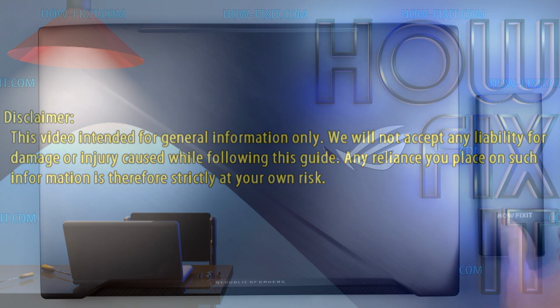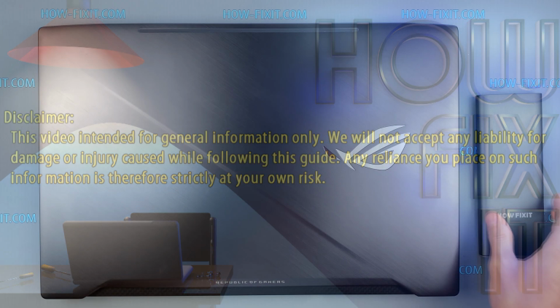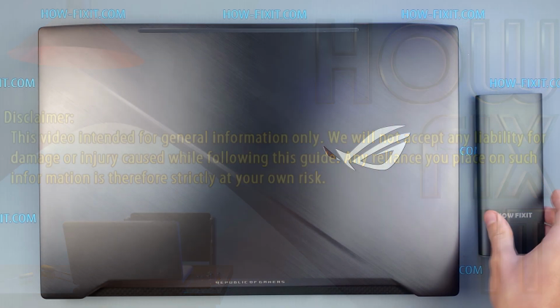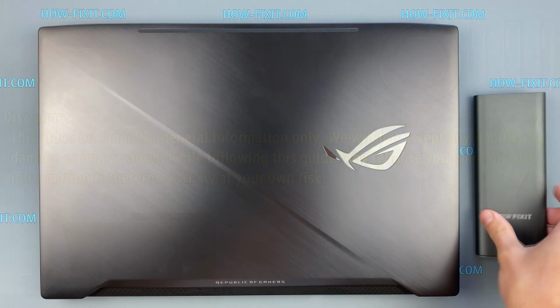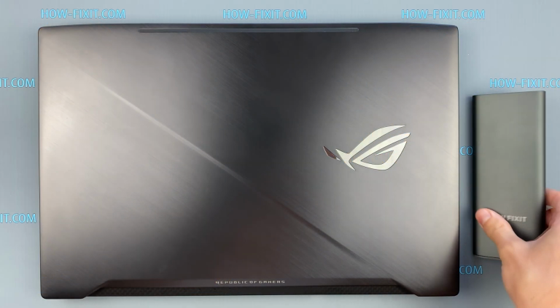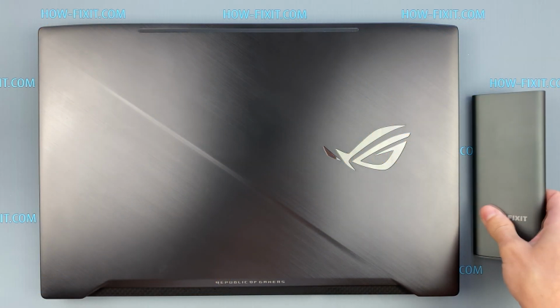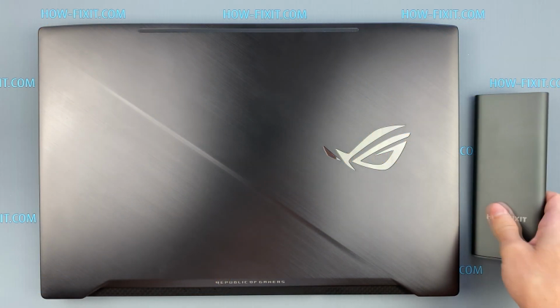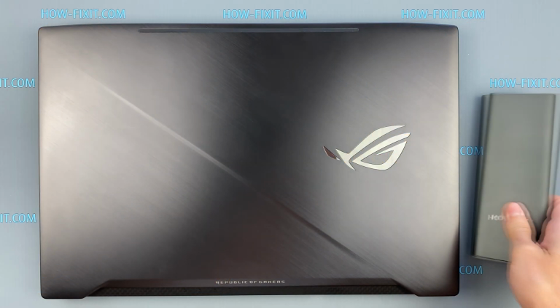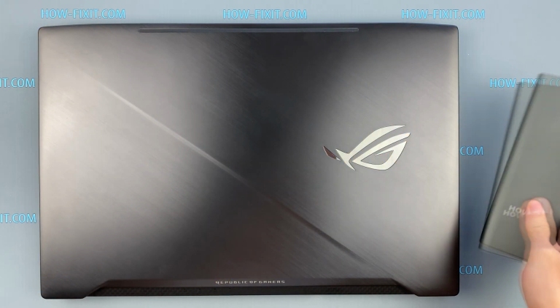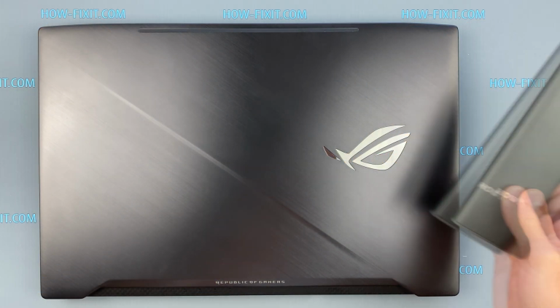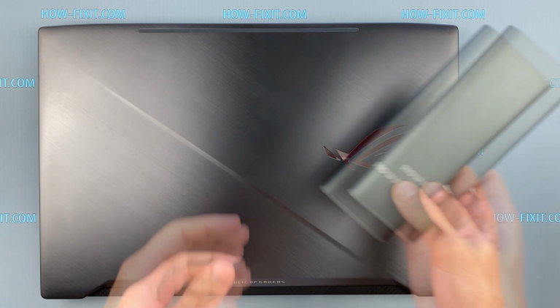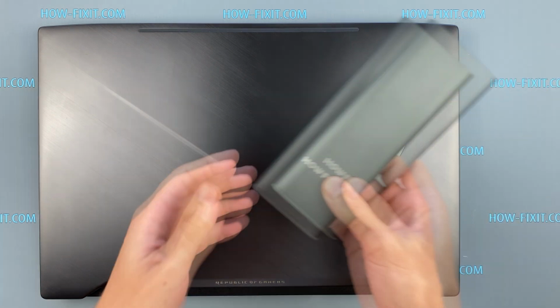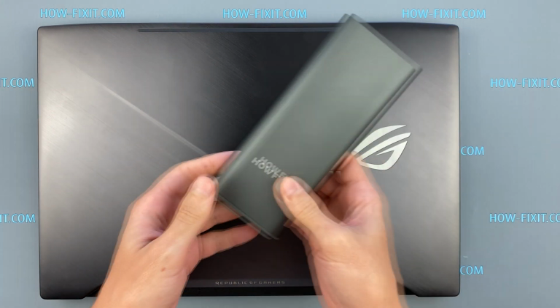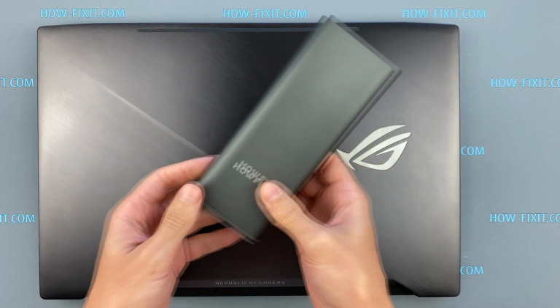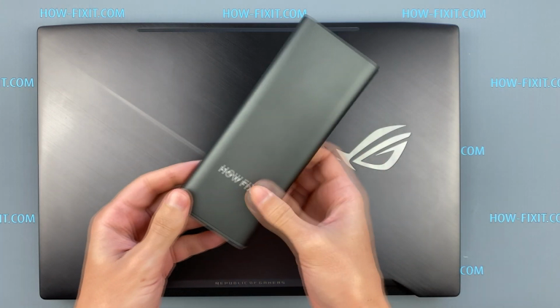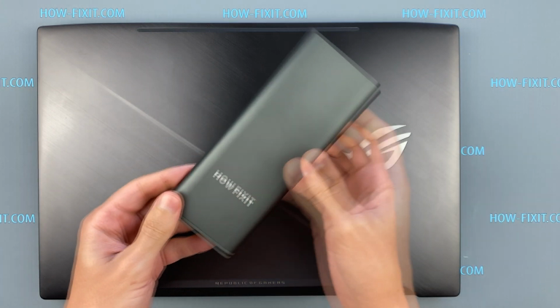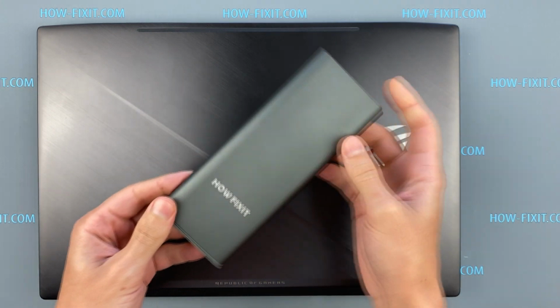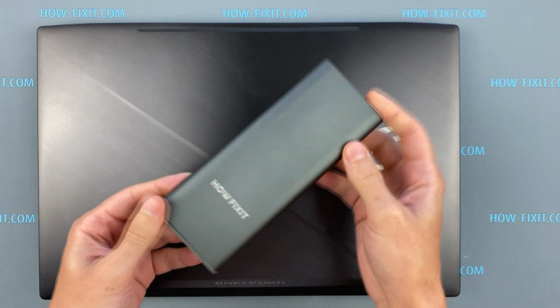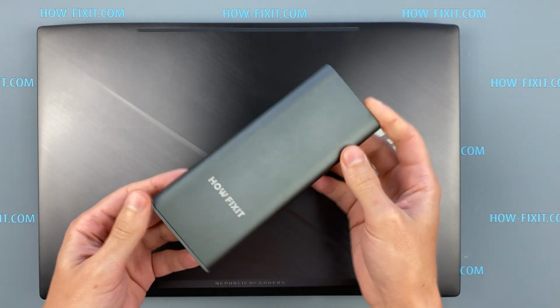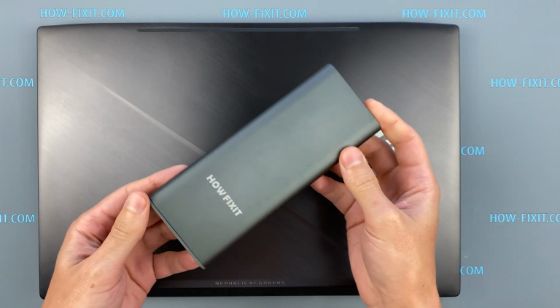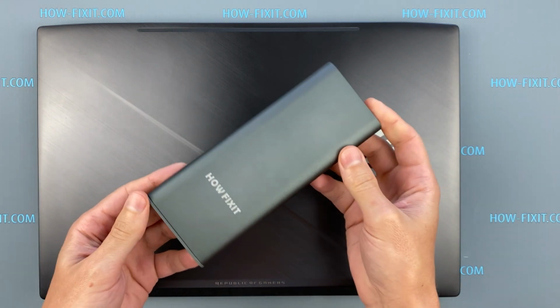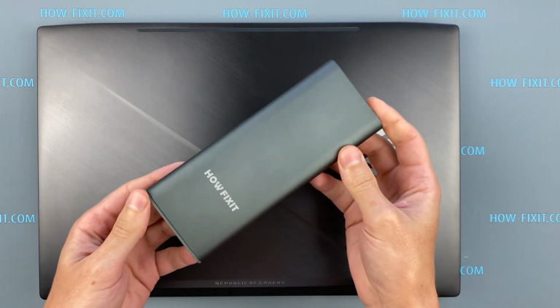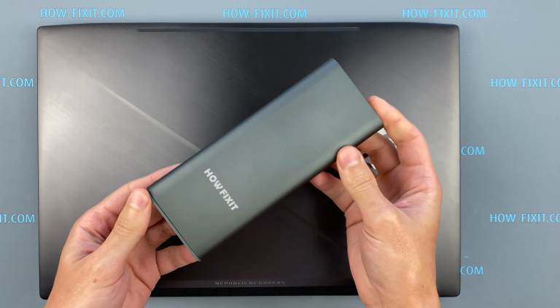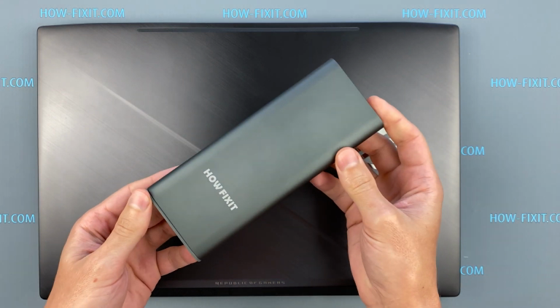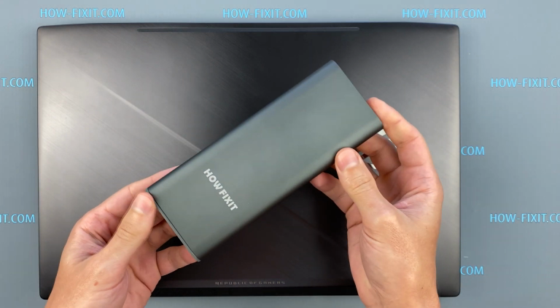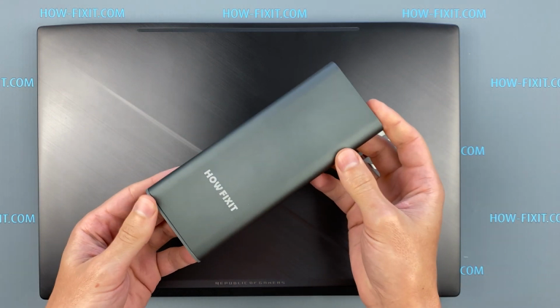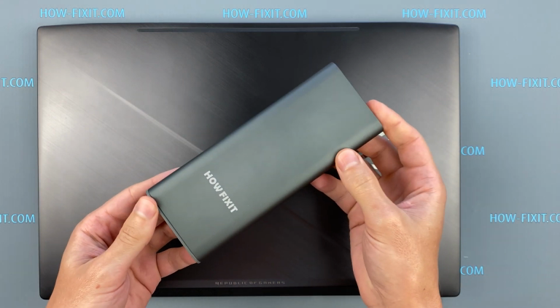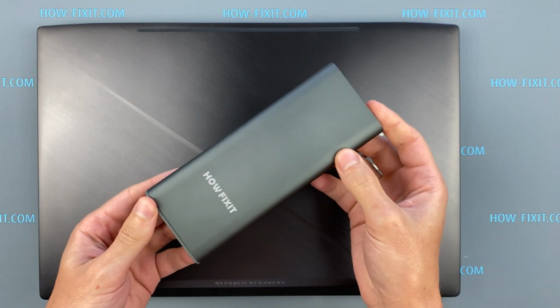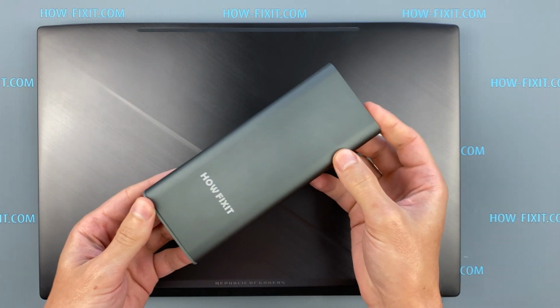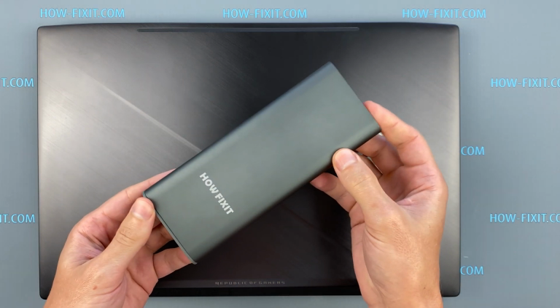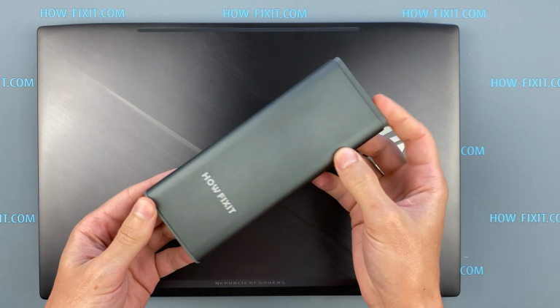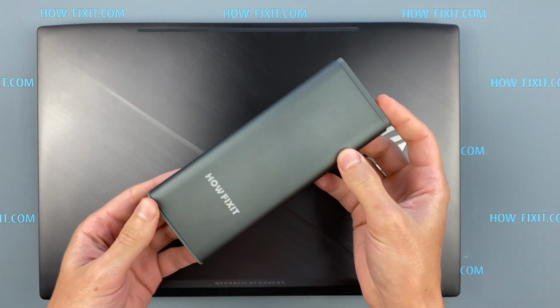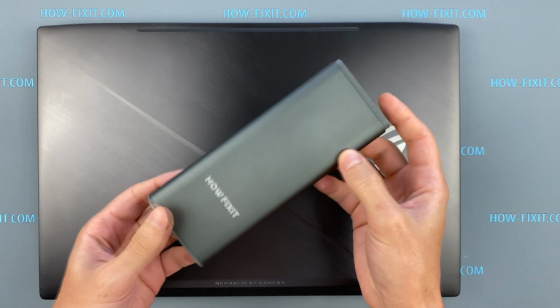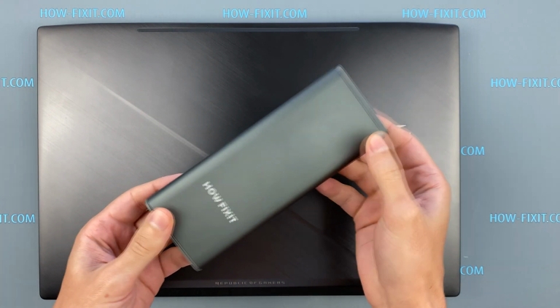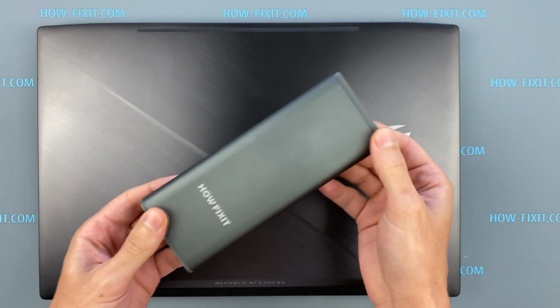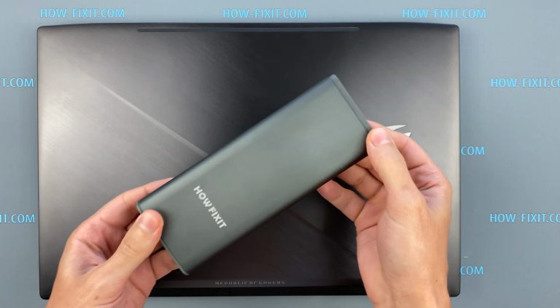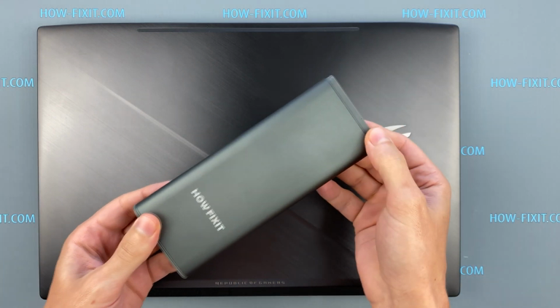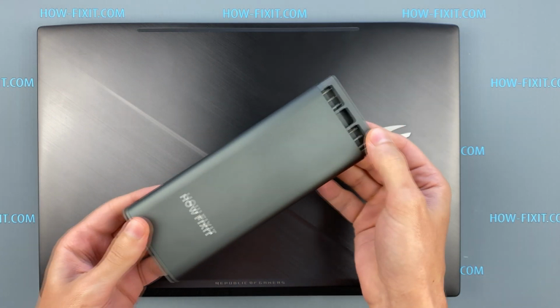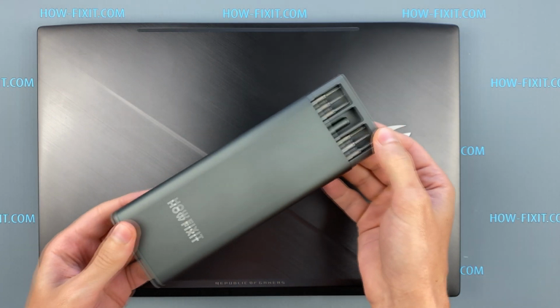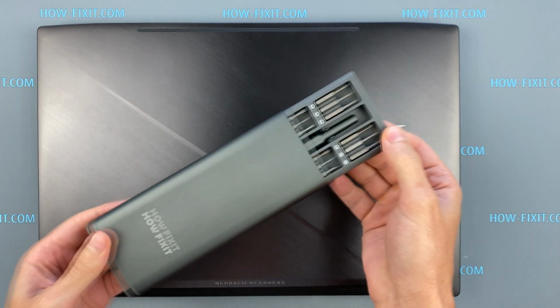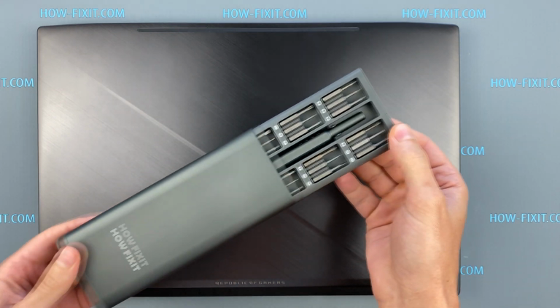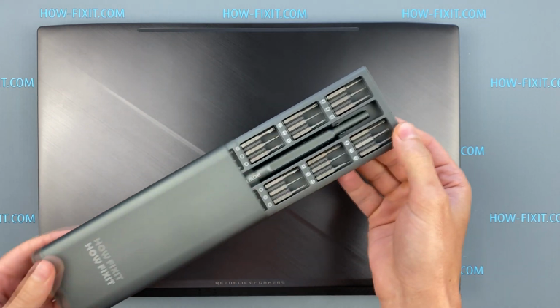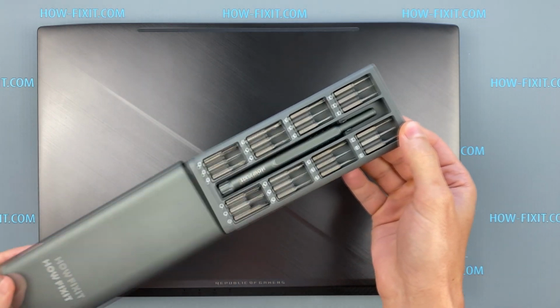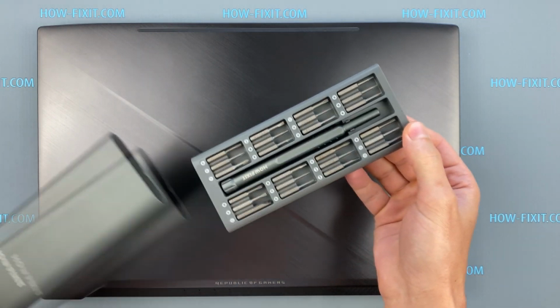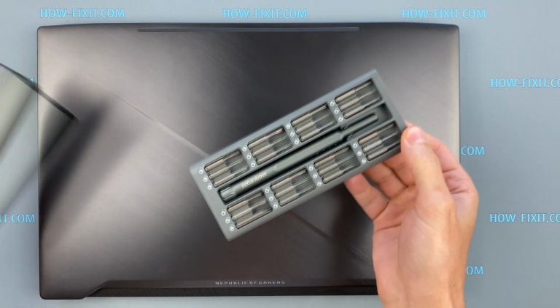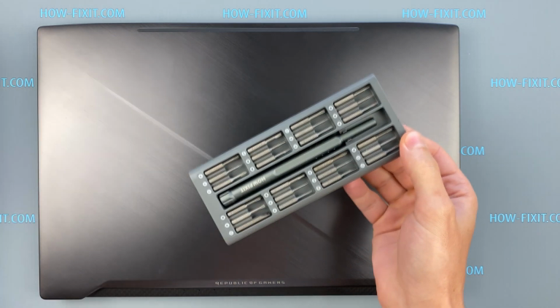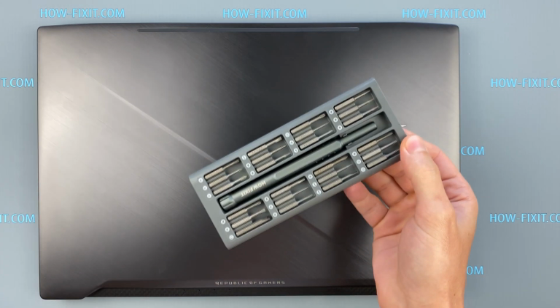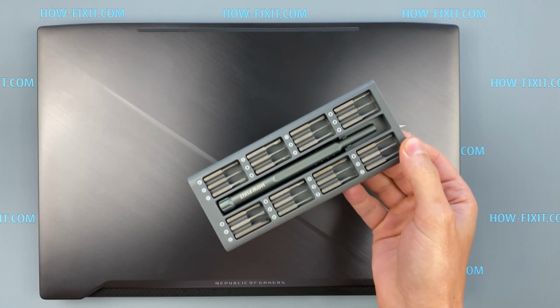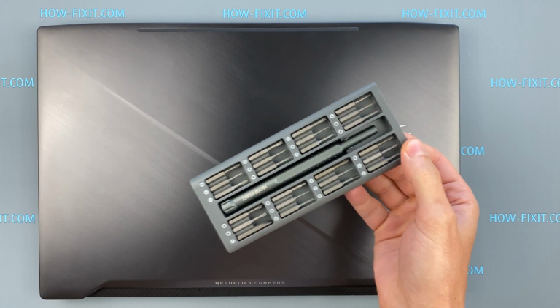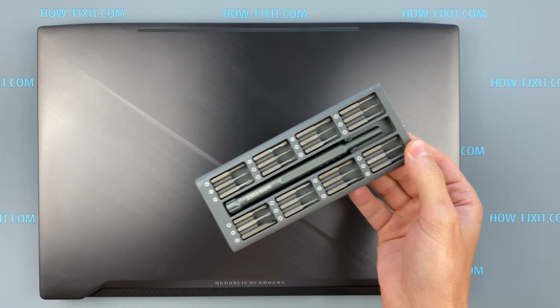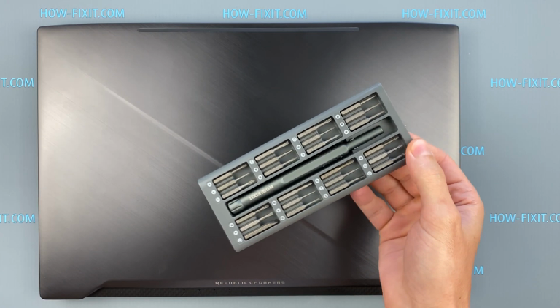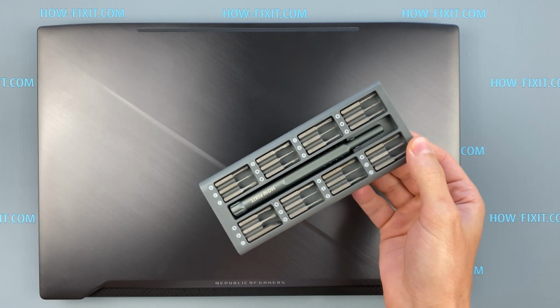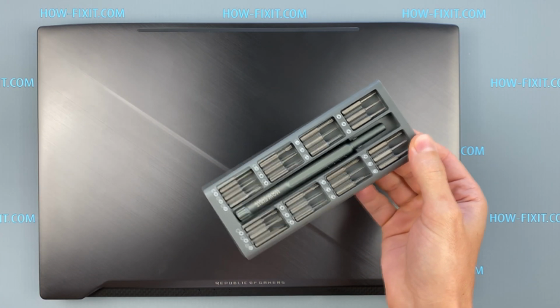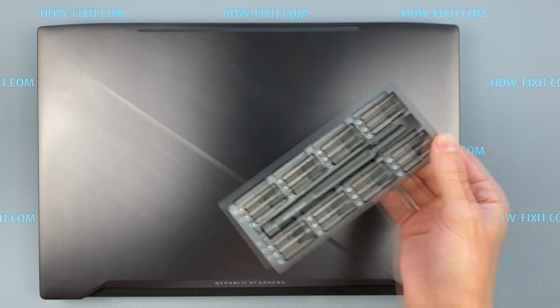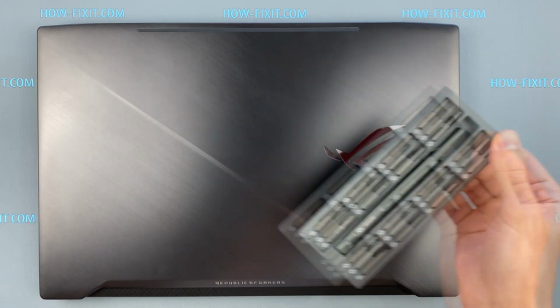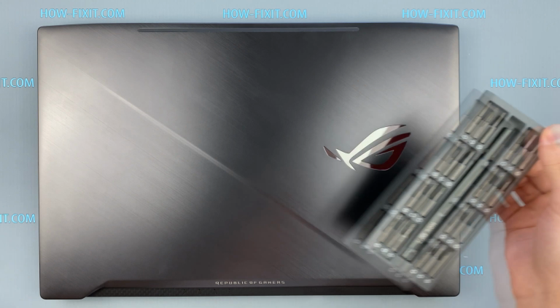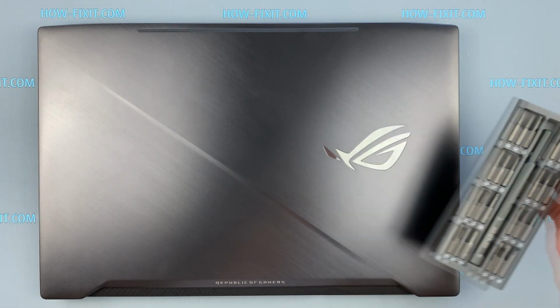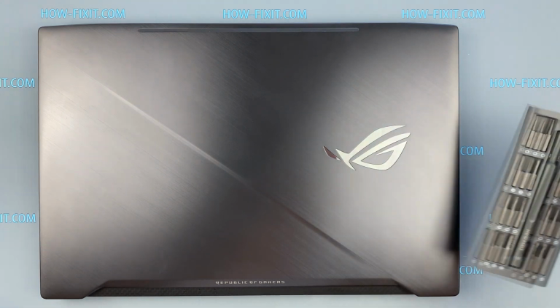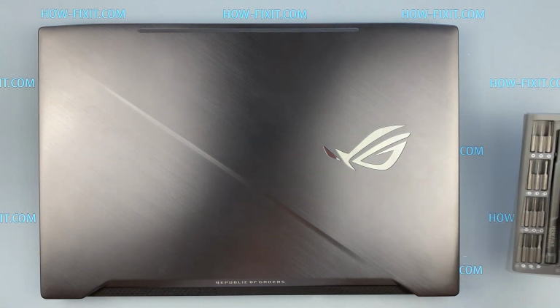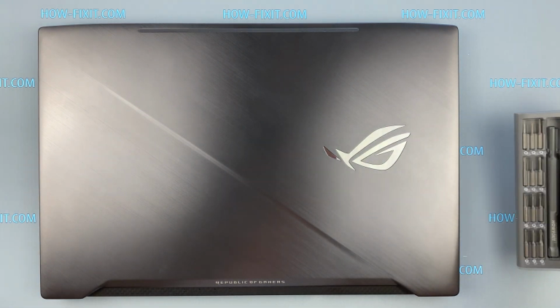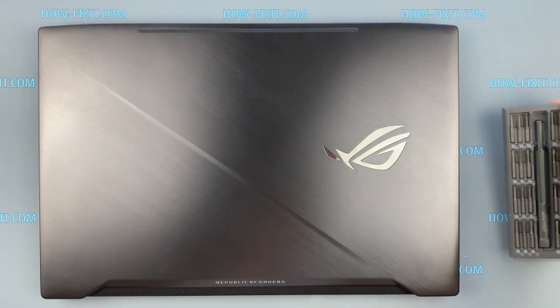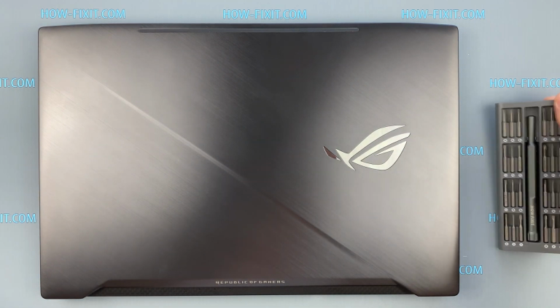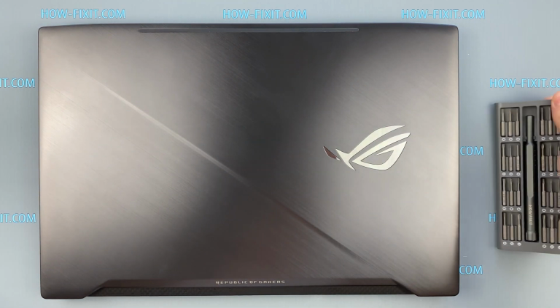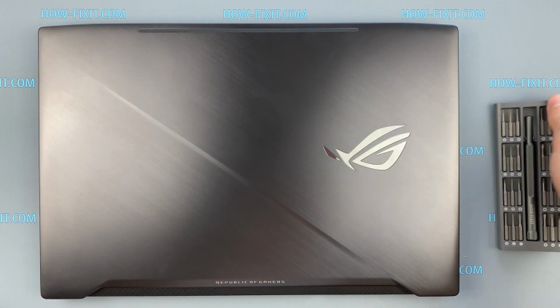Hello everyone! Welcome to HowFixit! In this video I am going to show you how to replace the fan in the ASUS ROG Strix GL703.